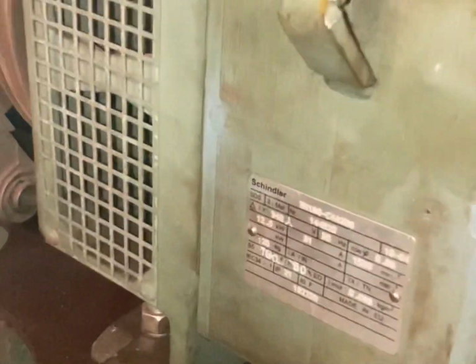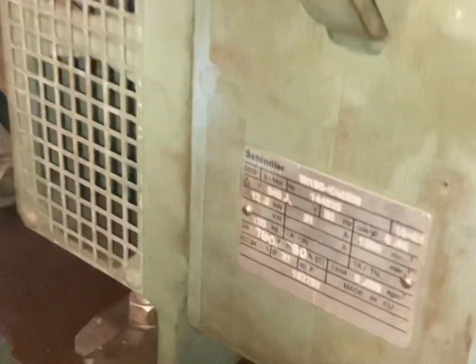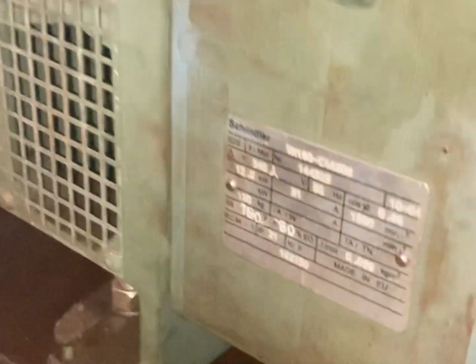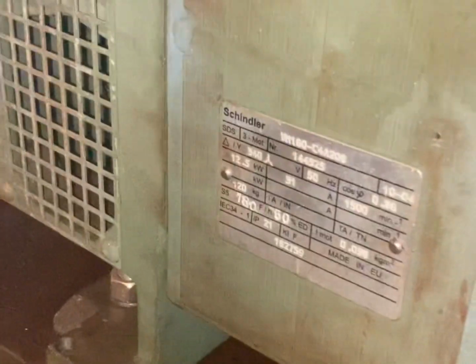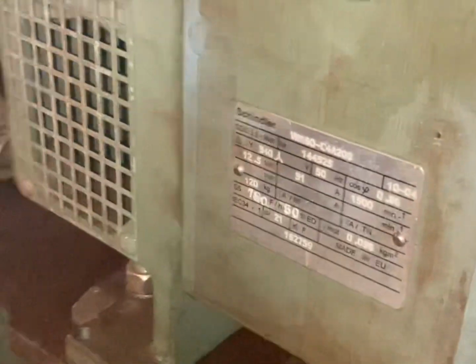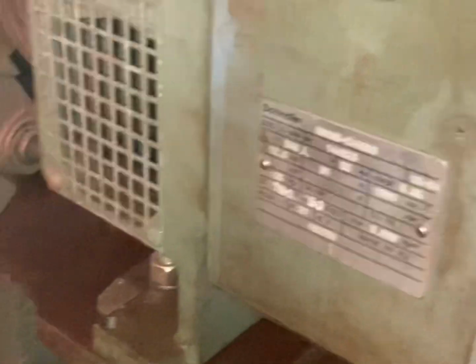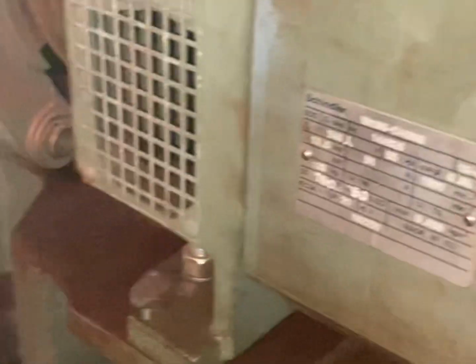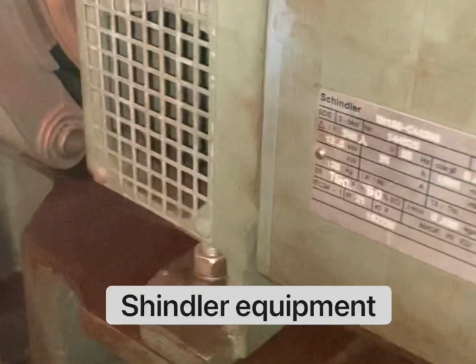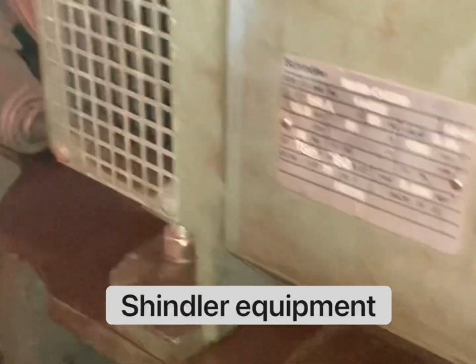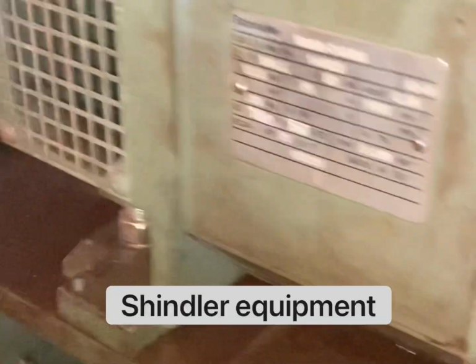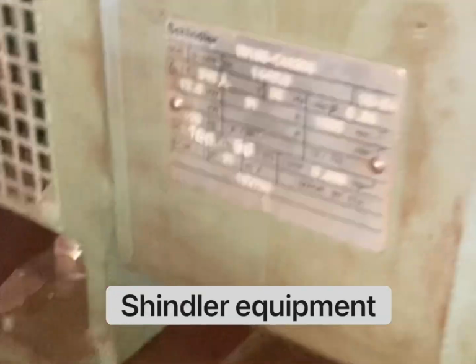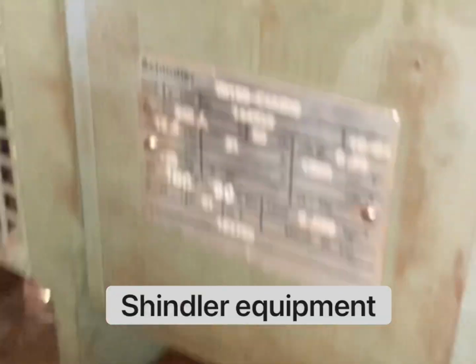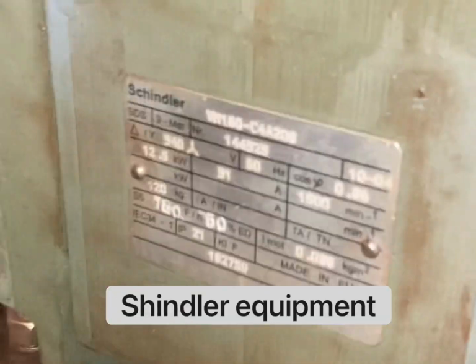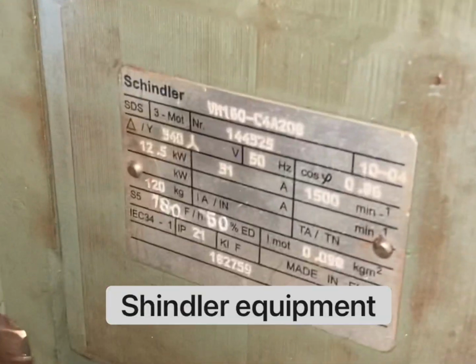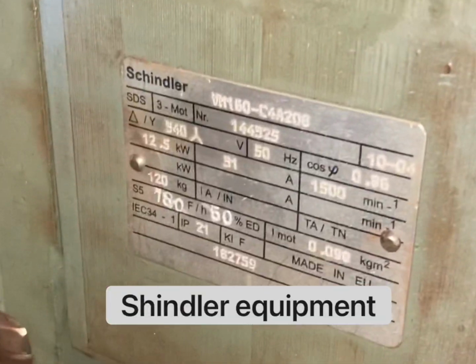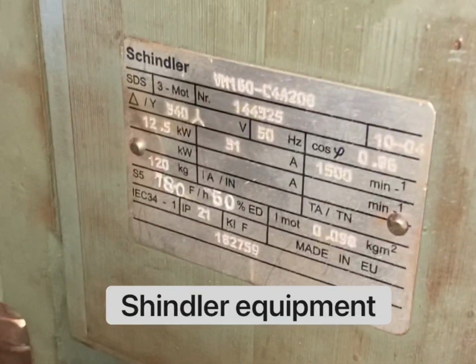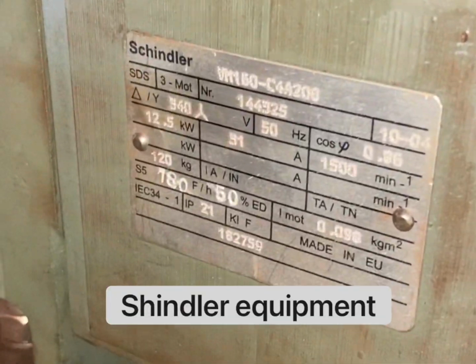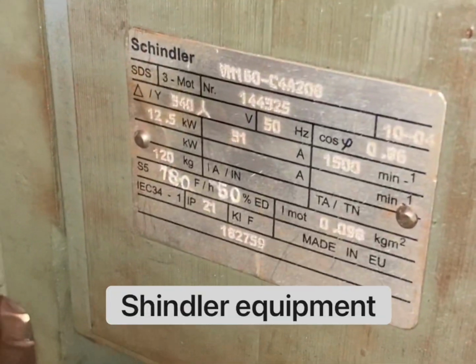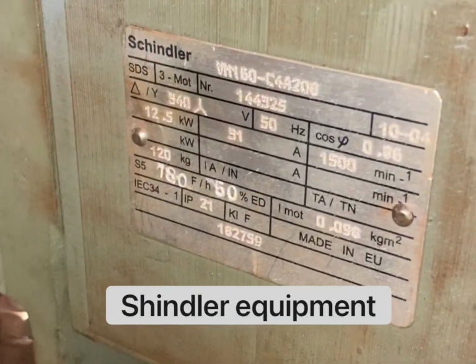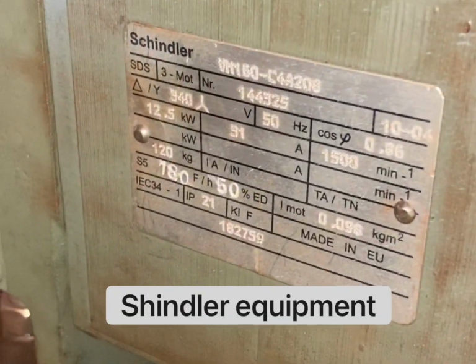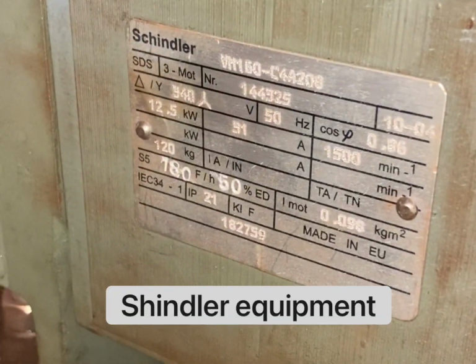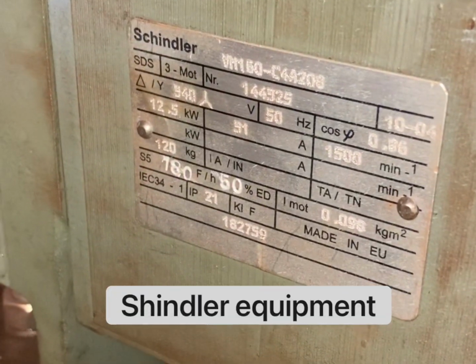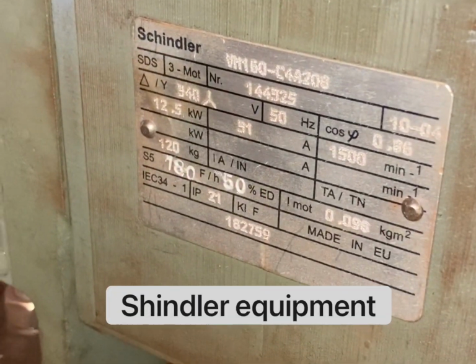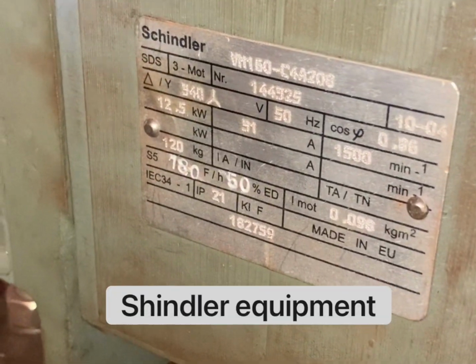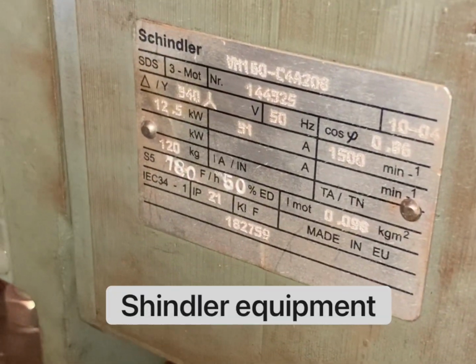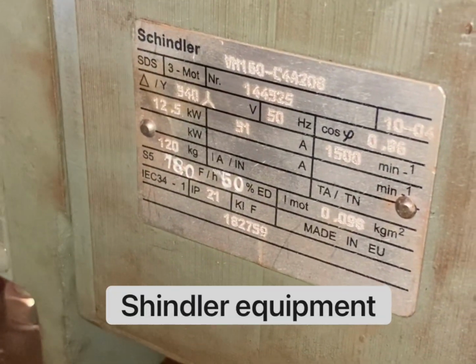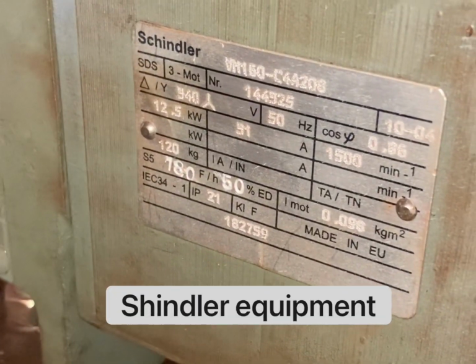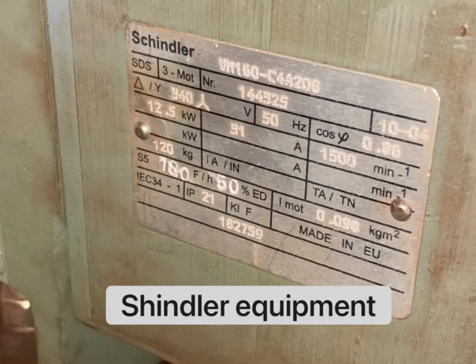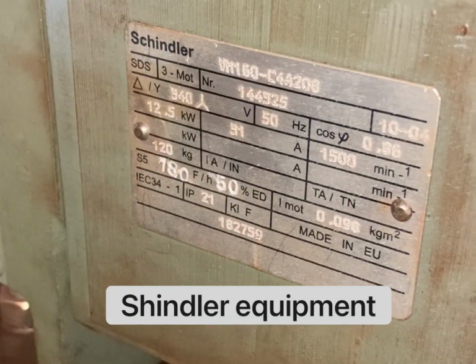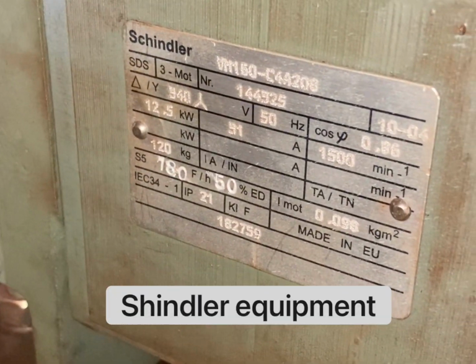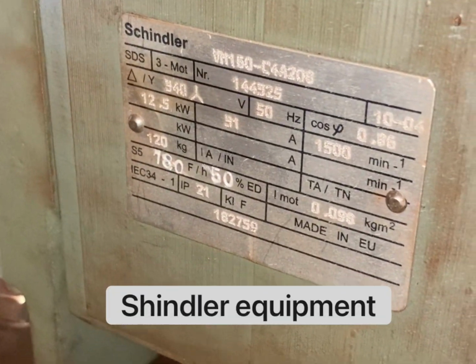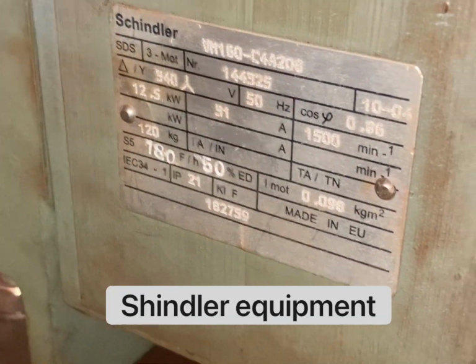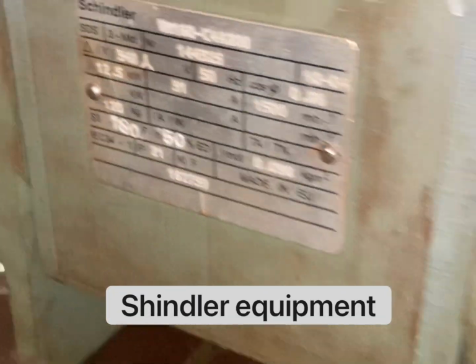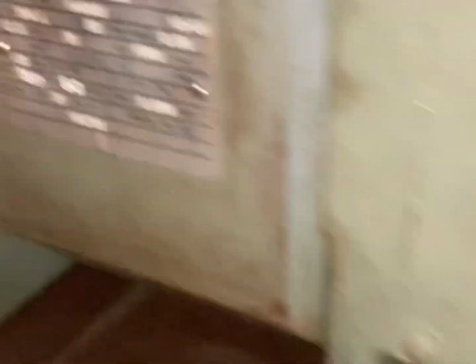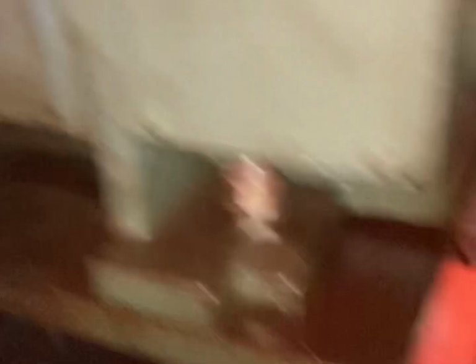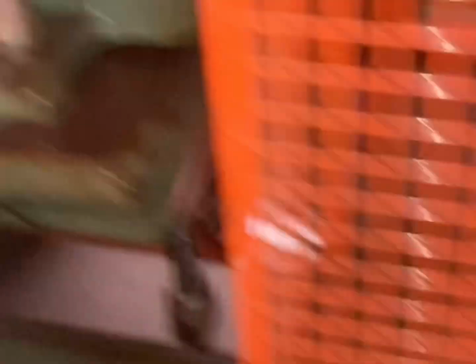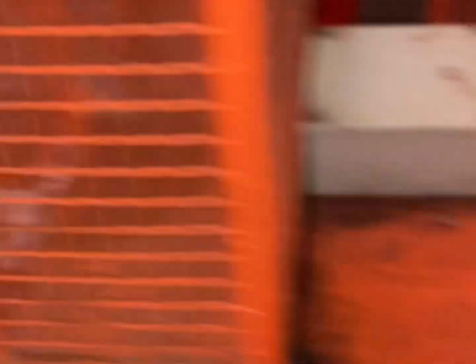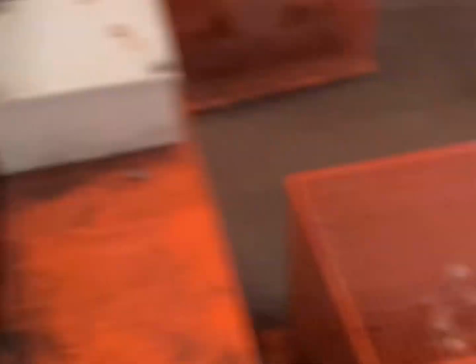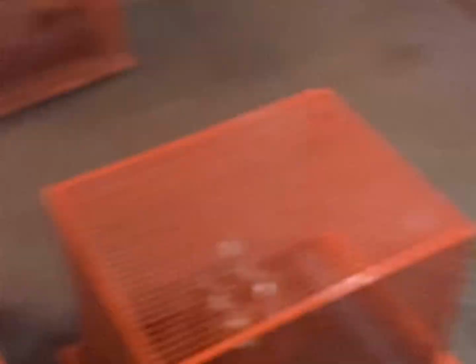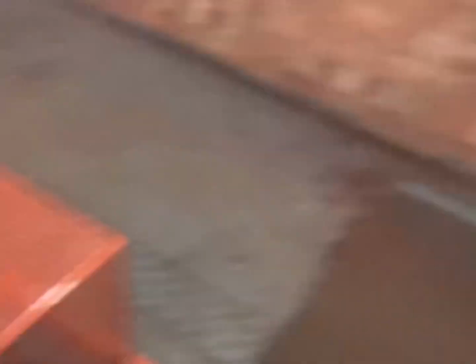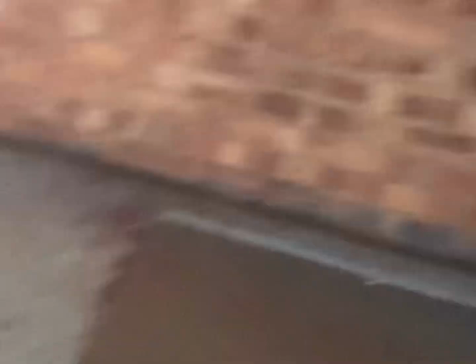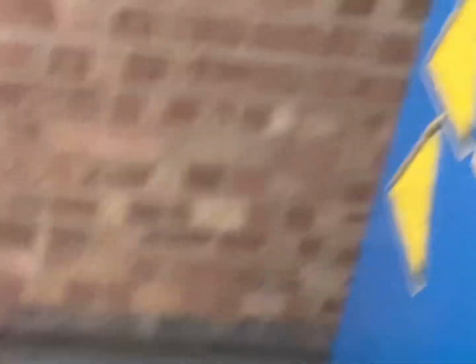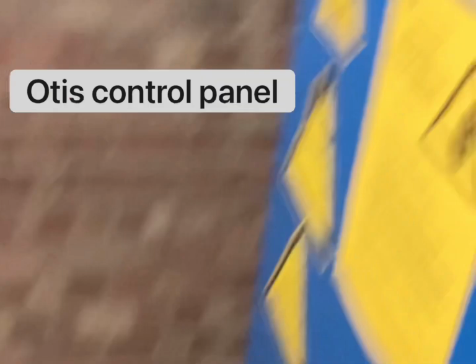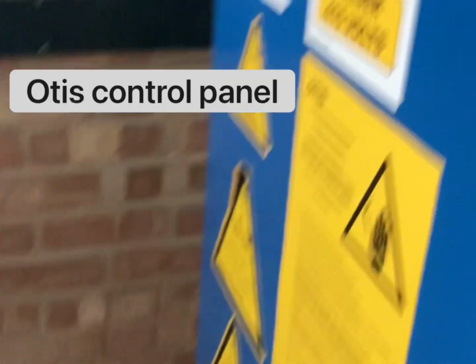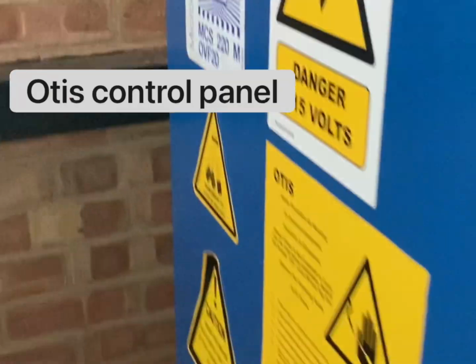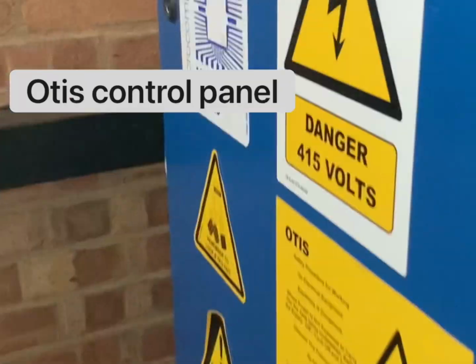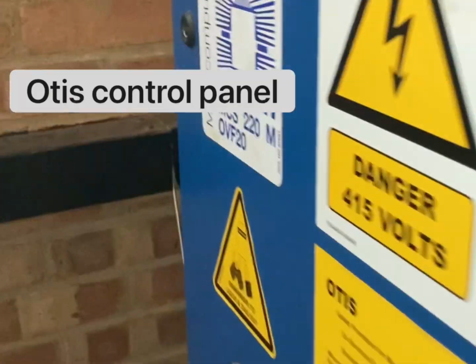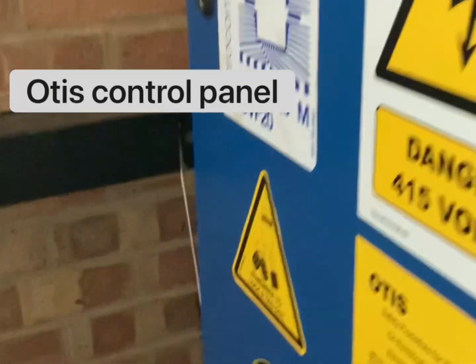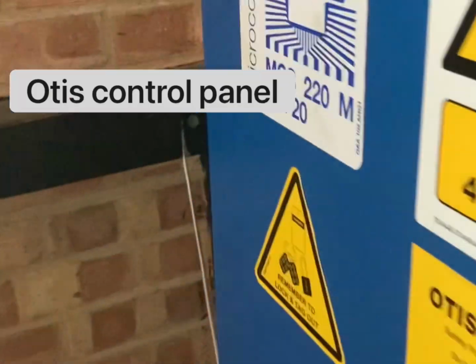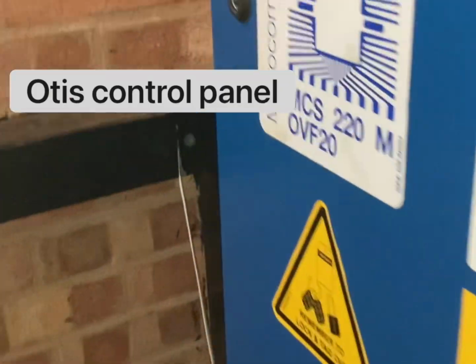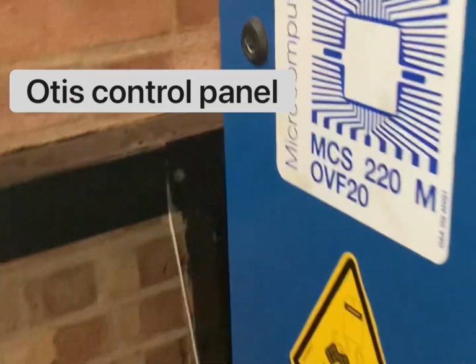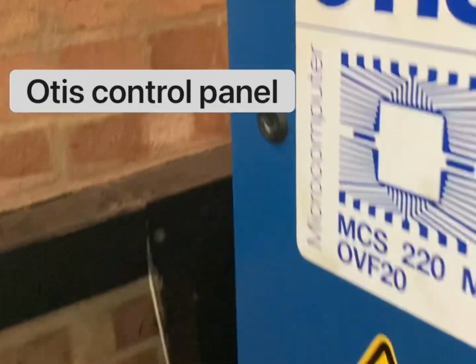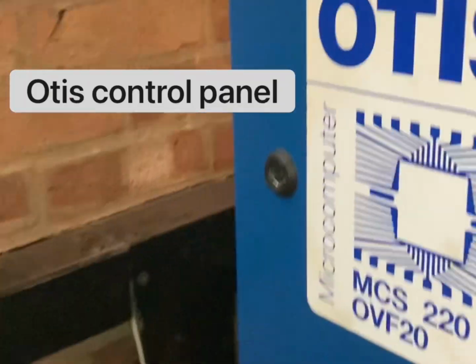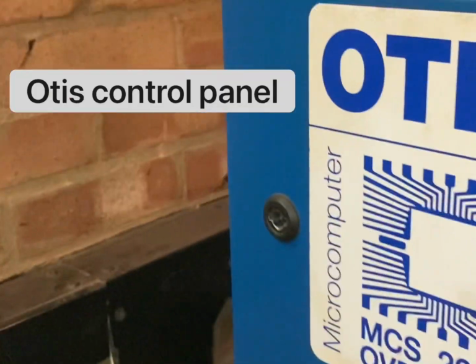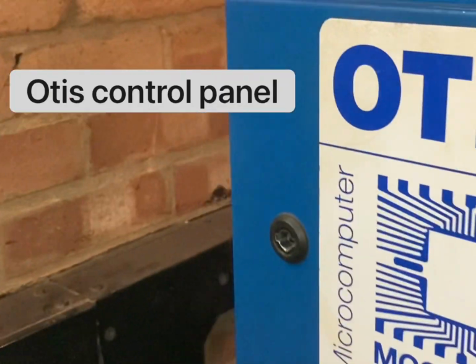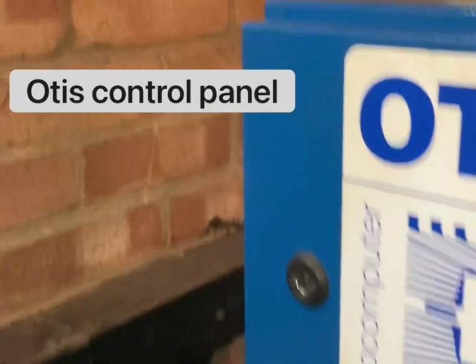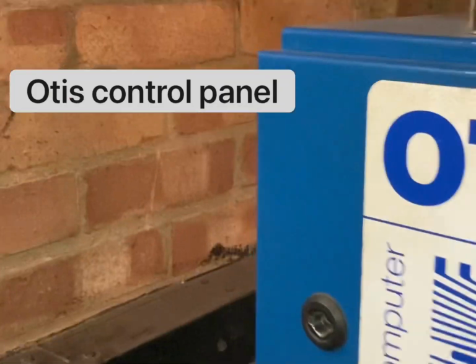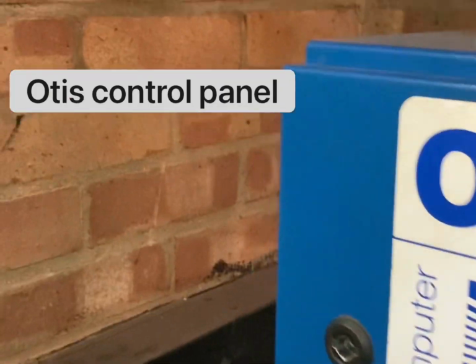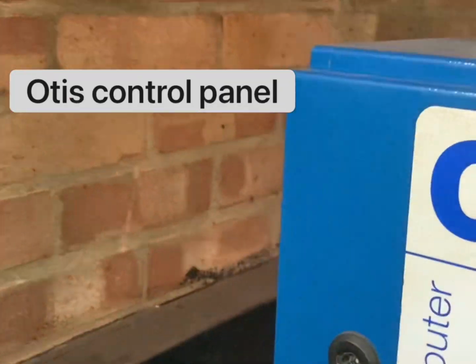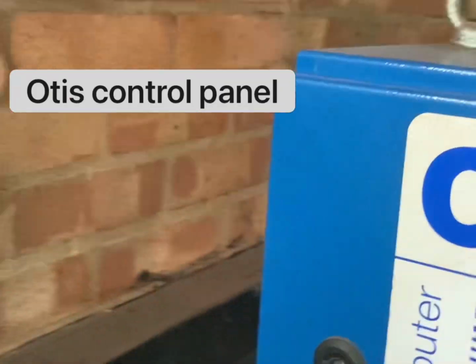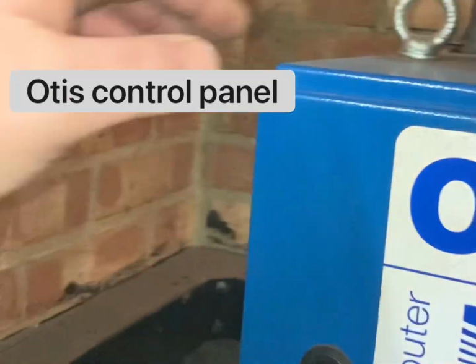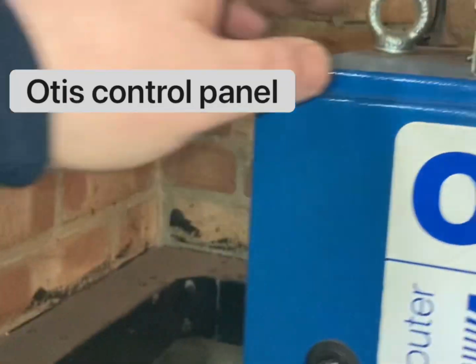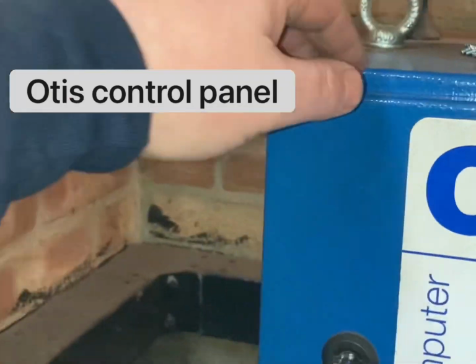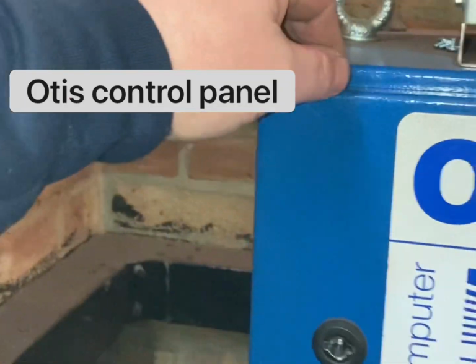It's a Schindler — bit of a kick with a notice 220.